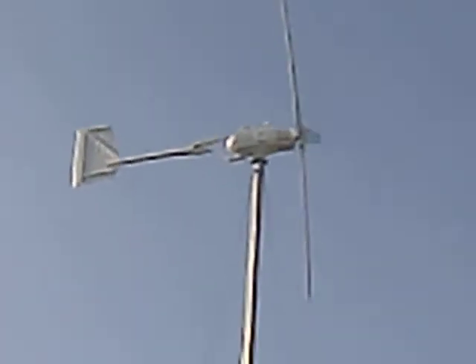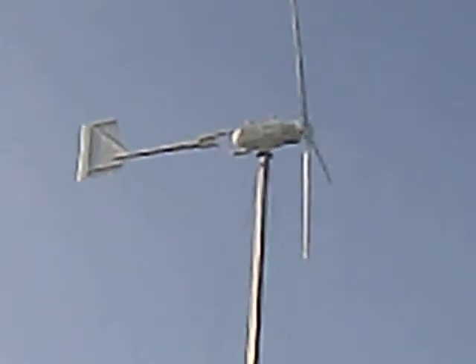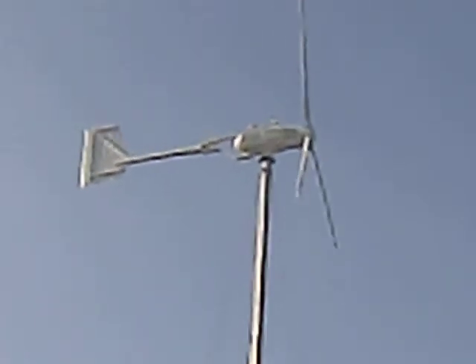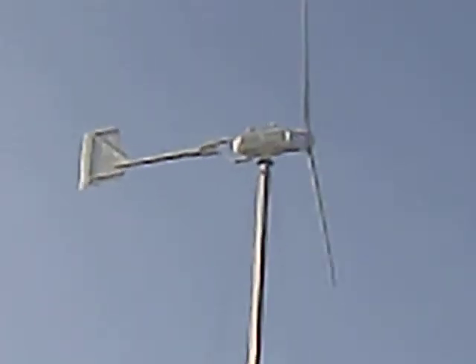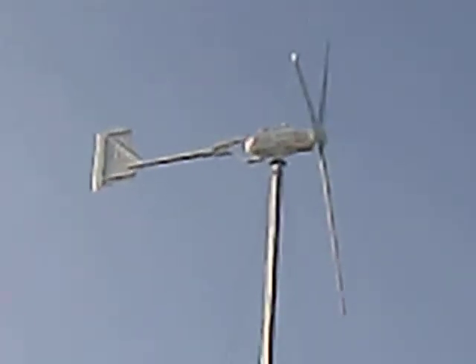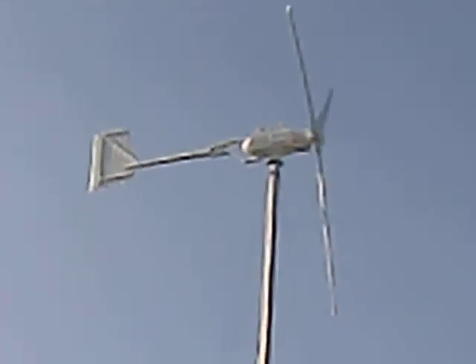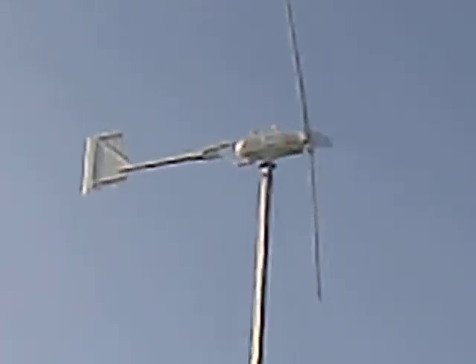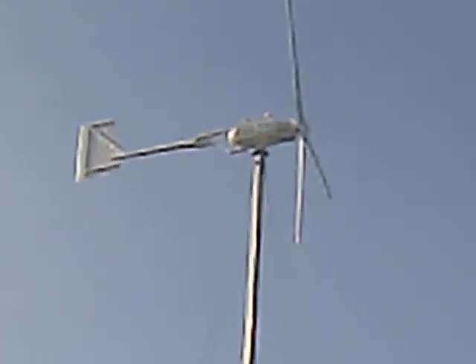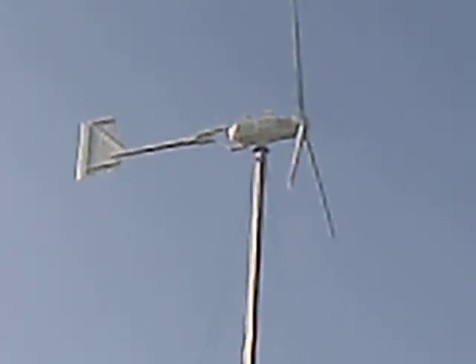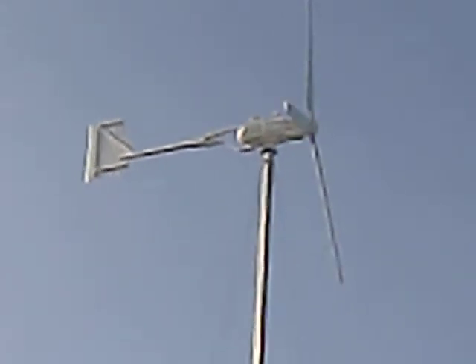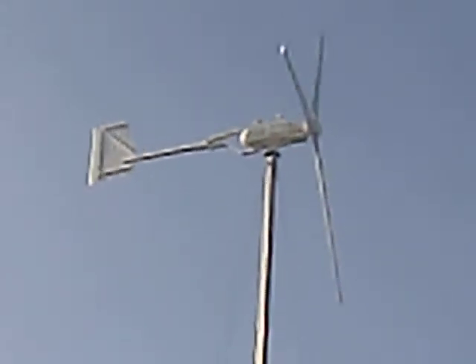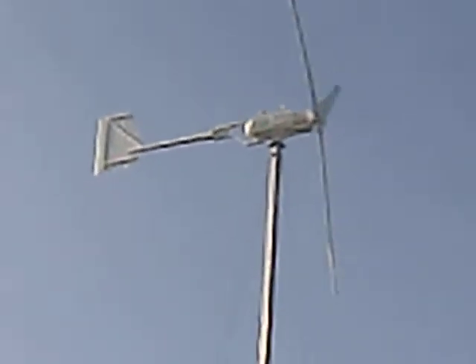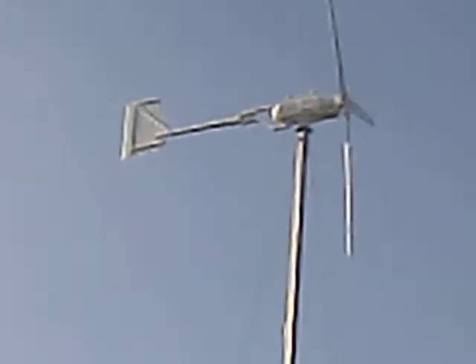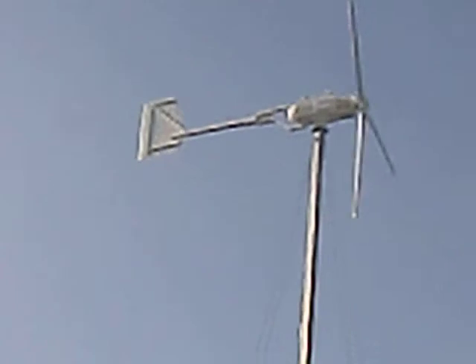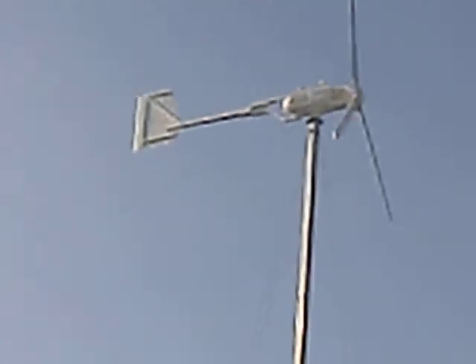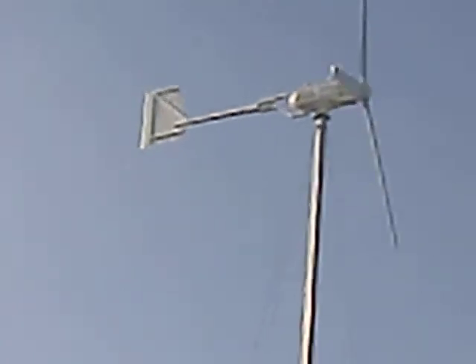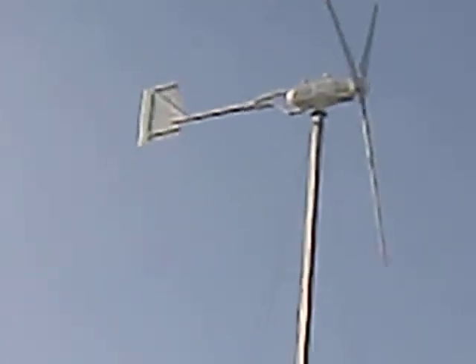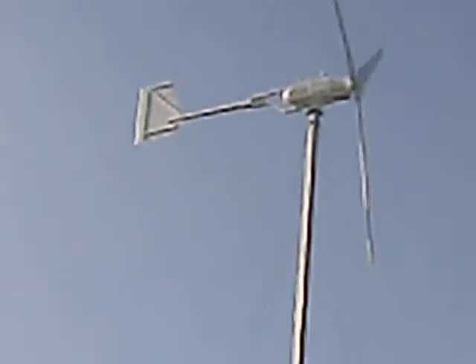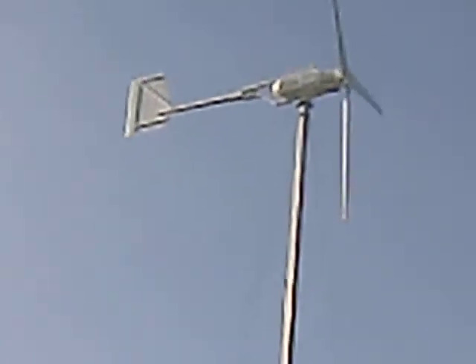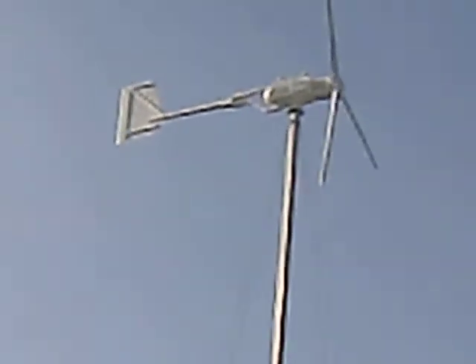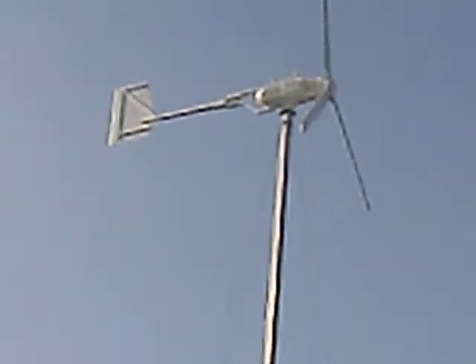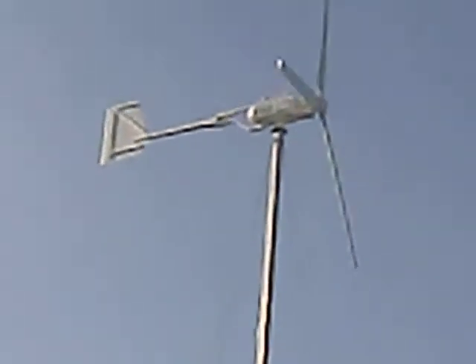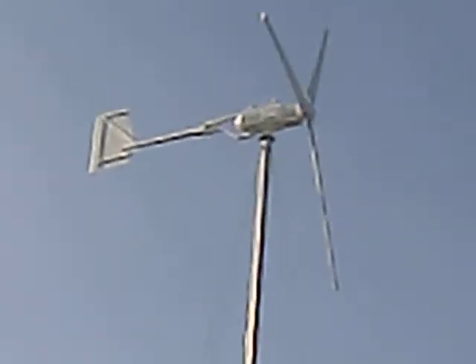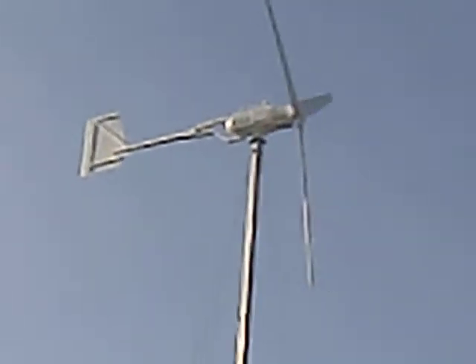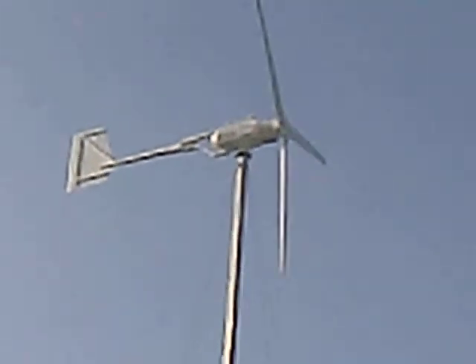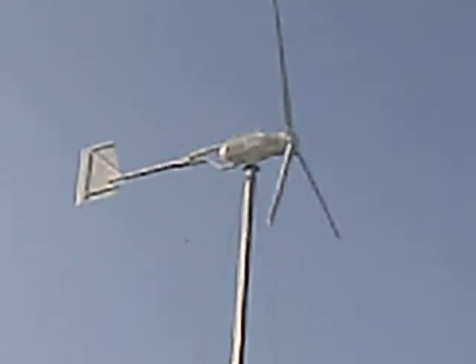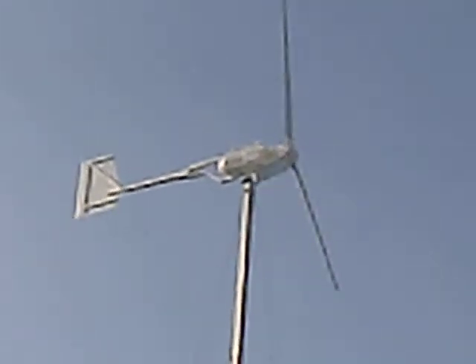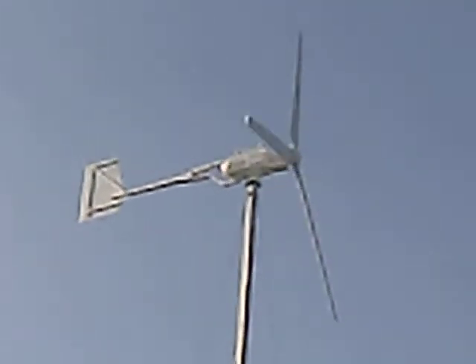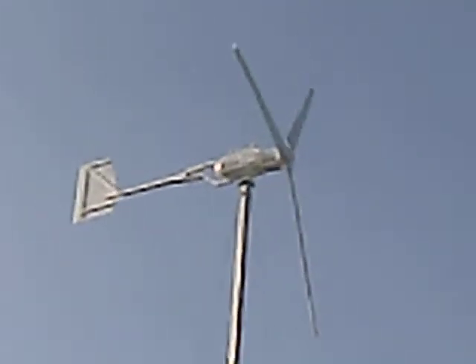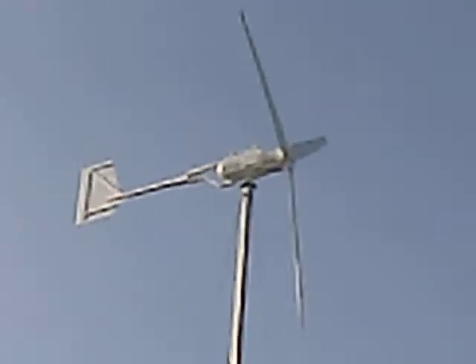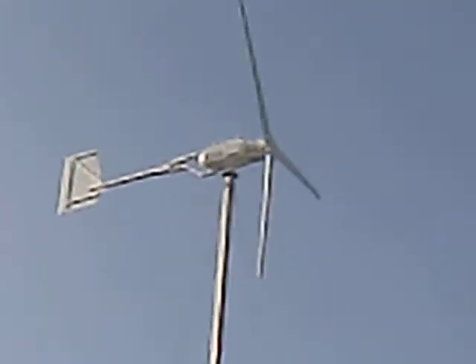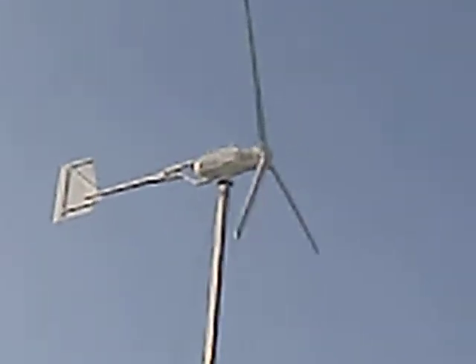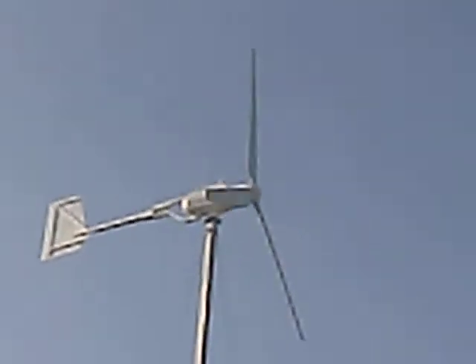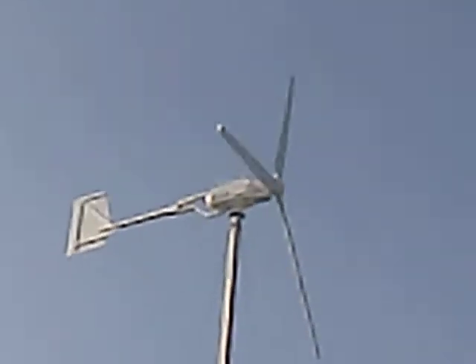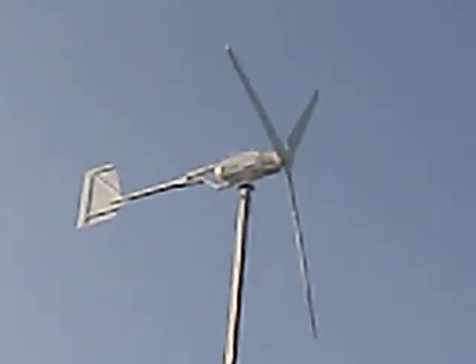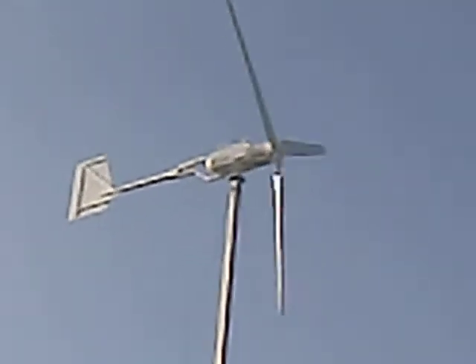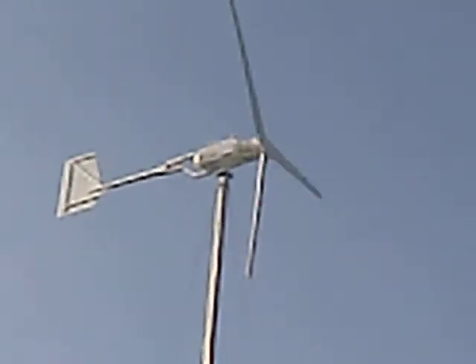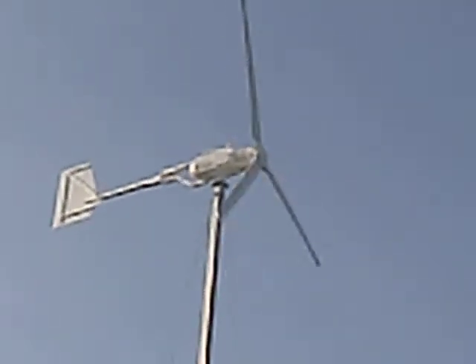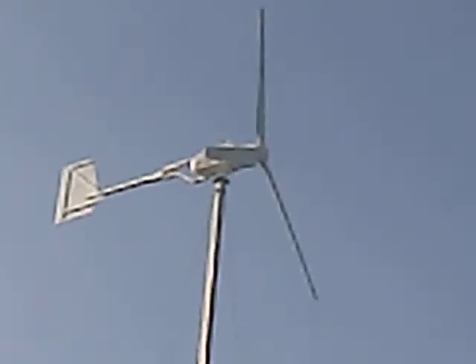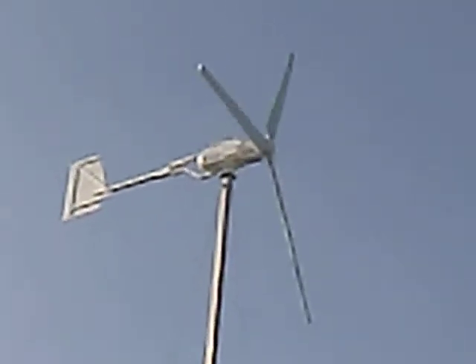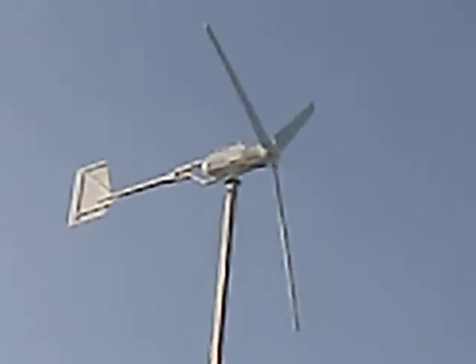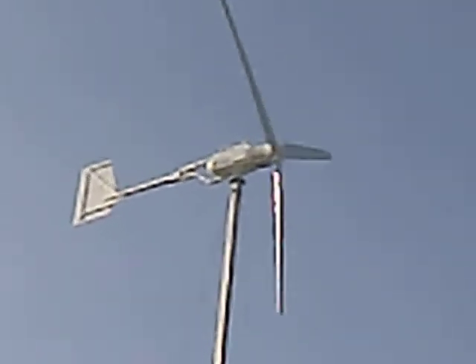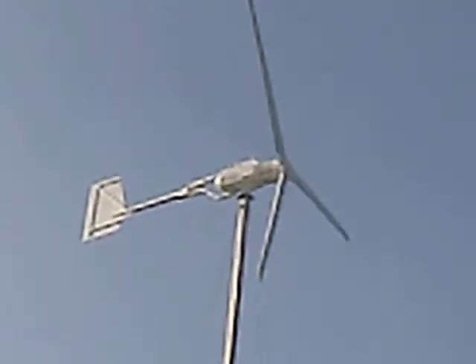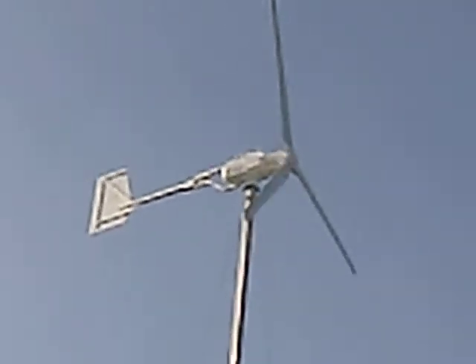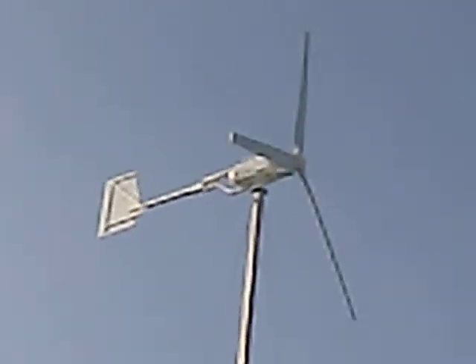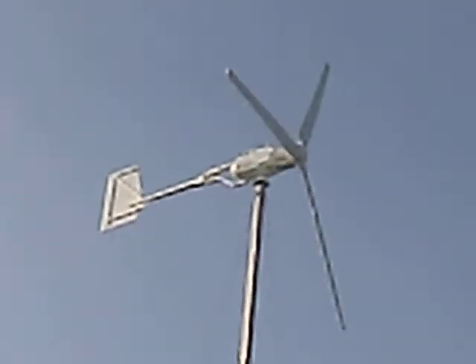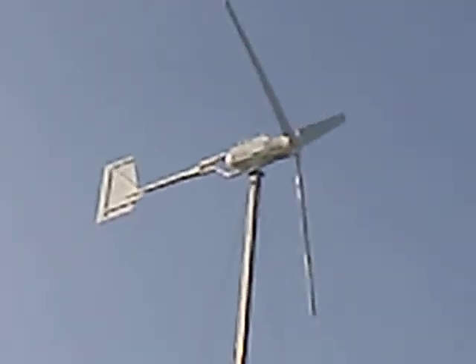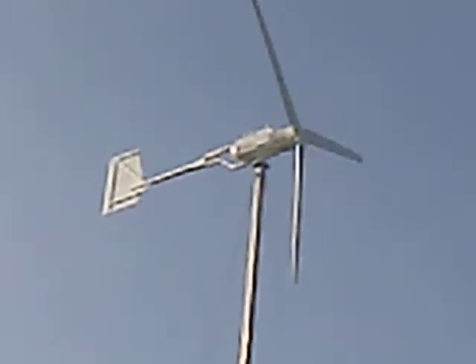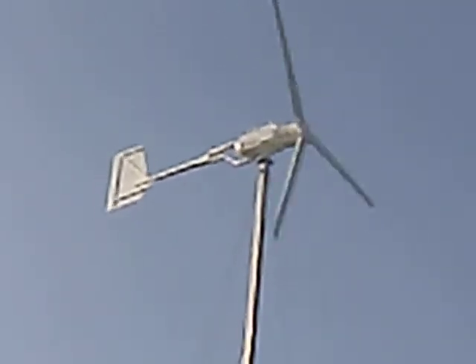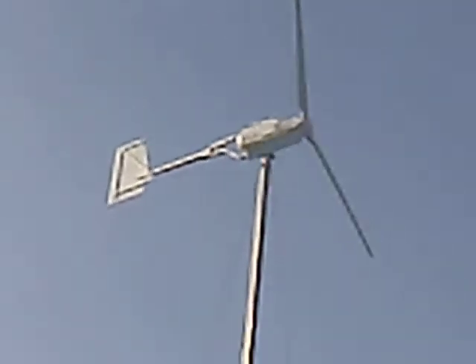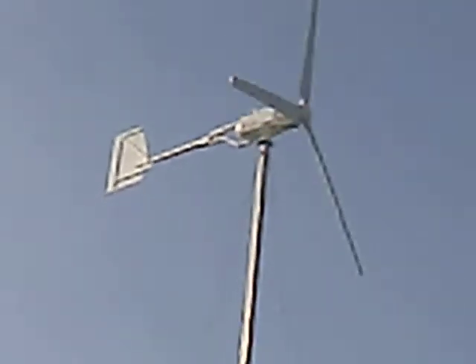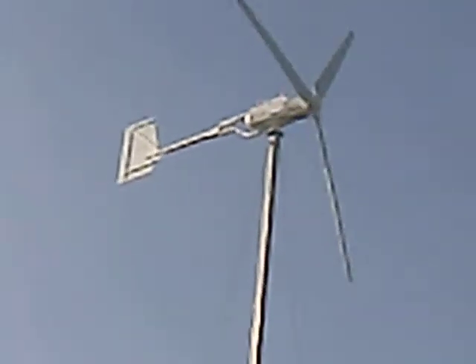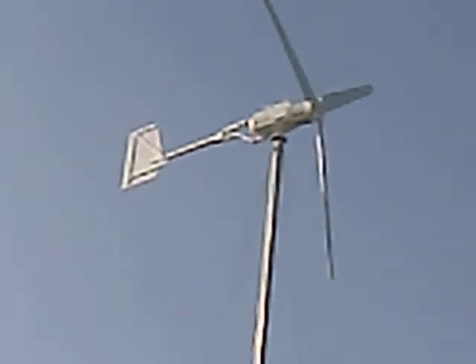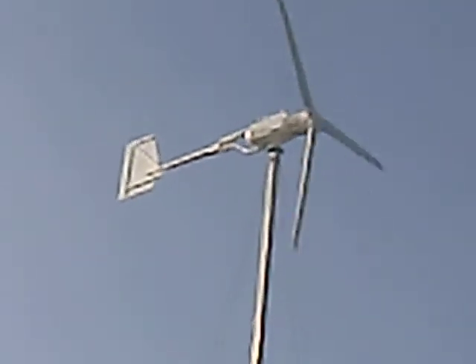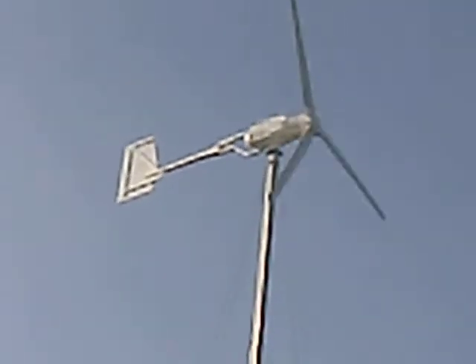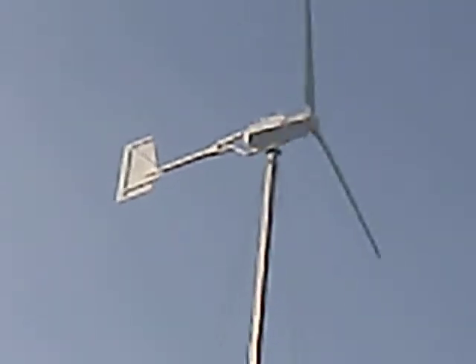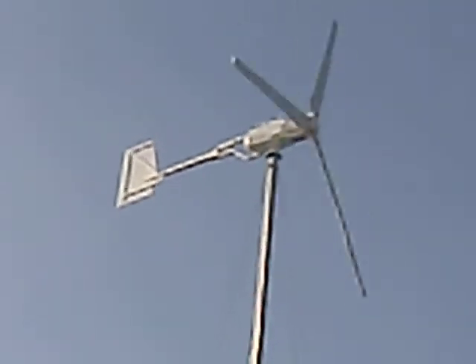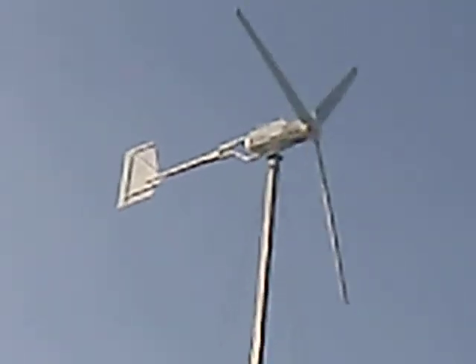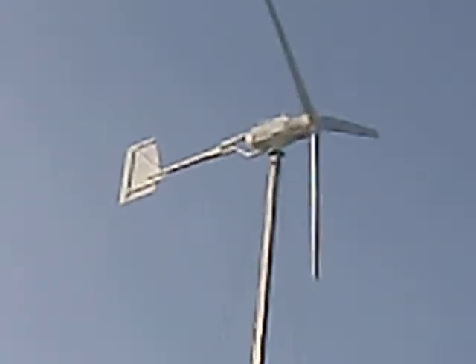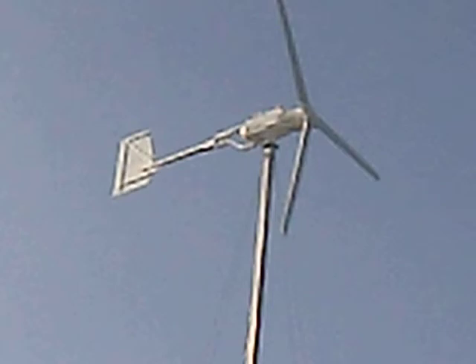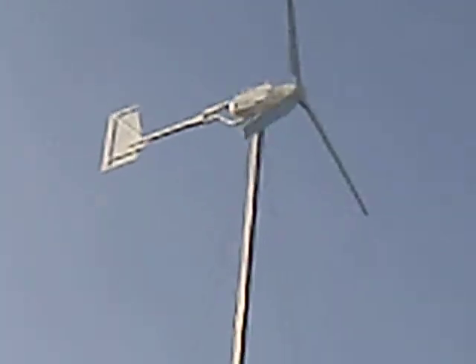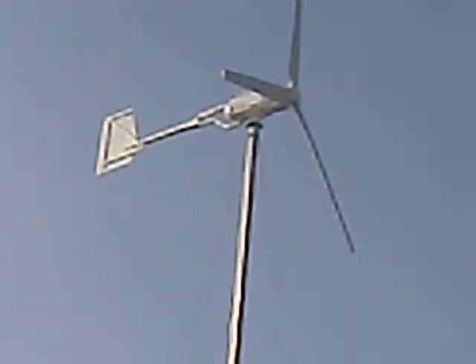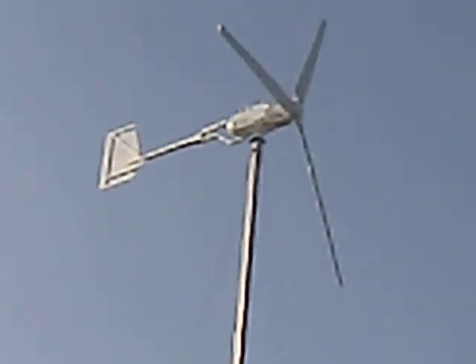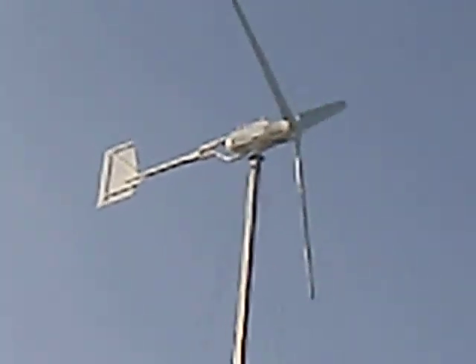That has to do with the wide blades we use for this turbine. So, 10KW — it's running fine in Belgium.